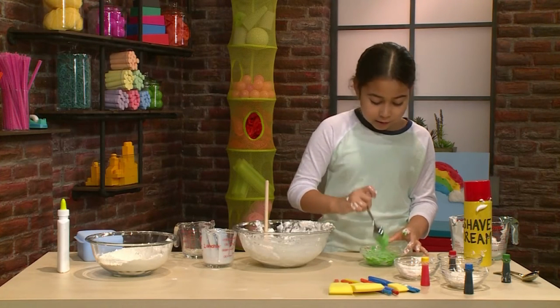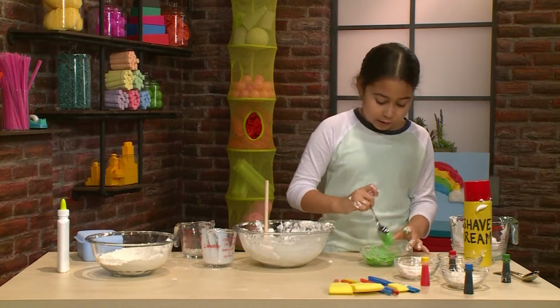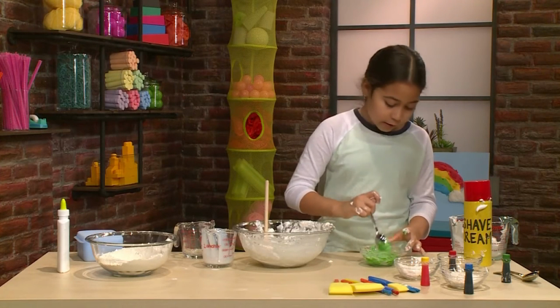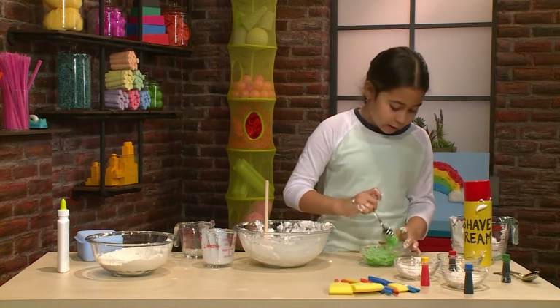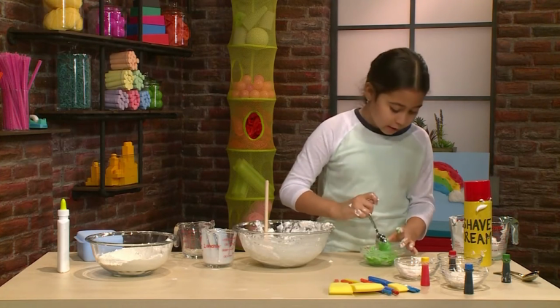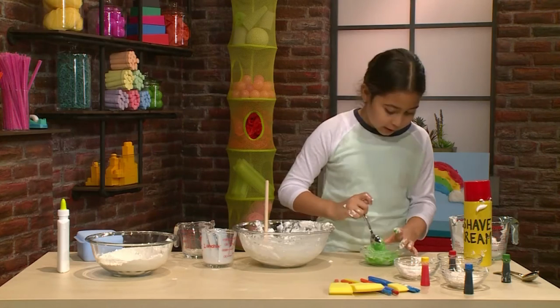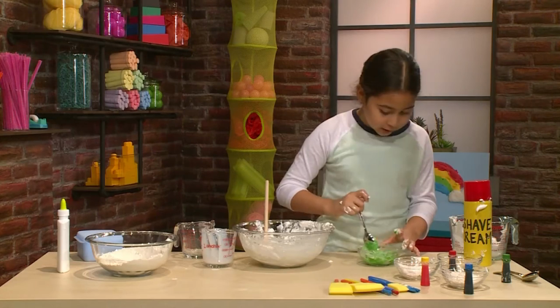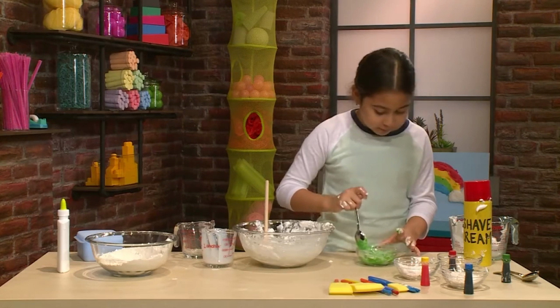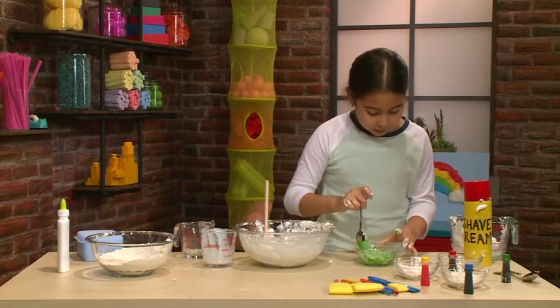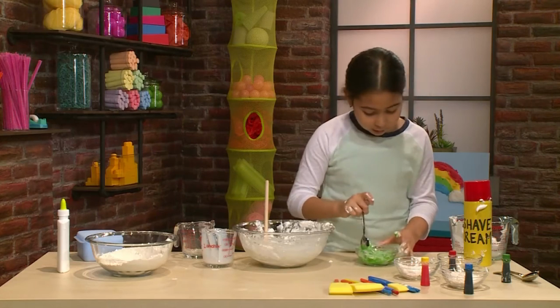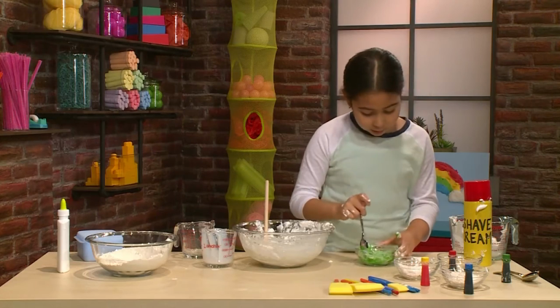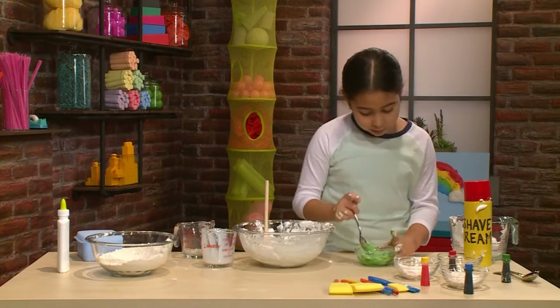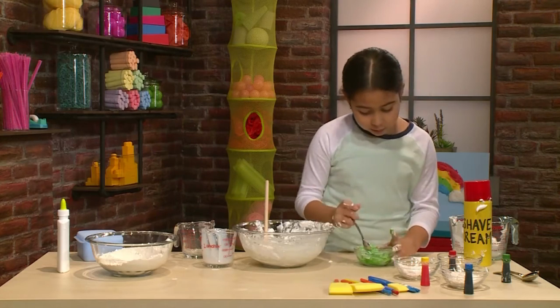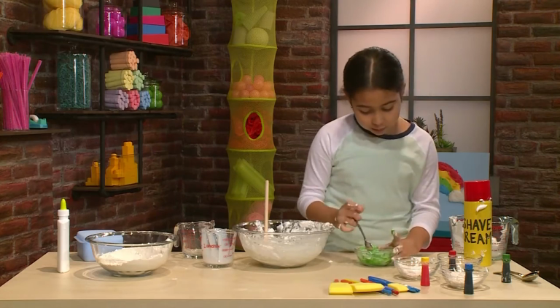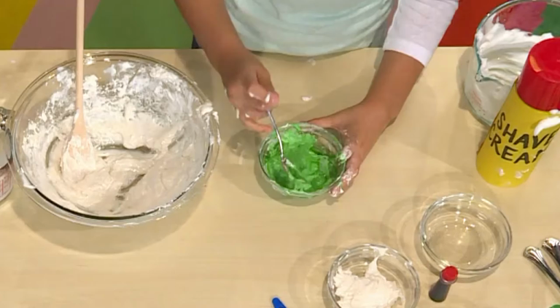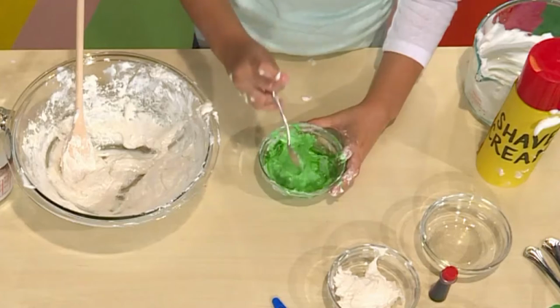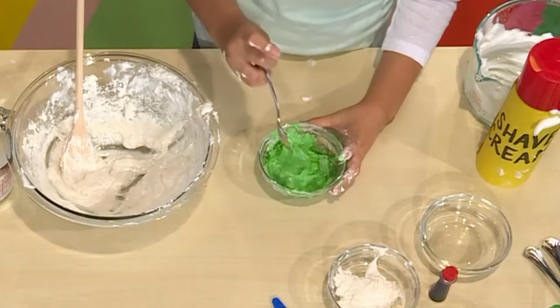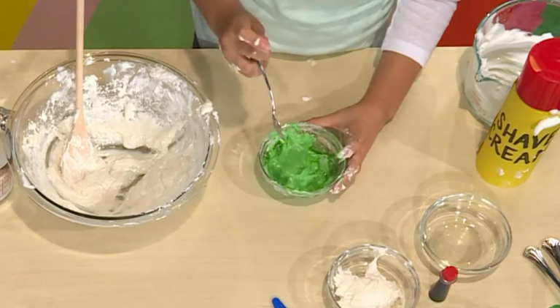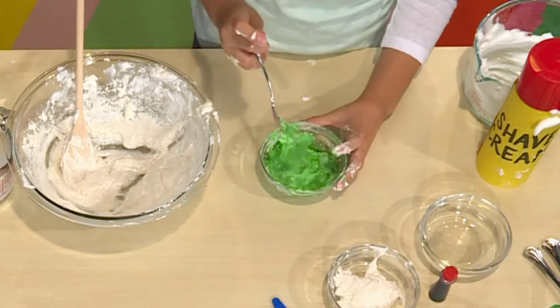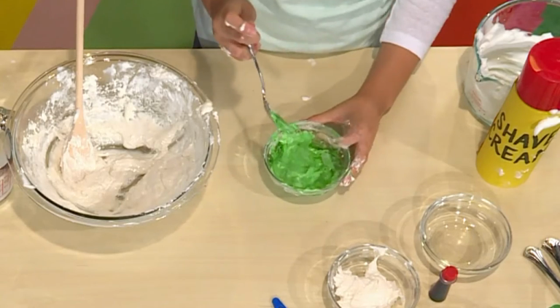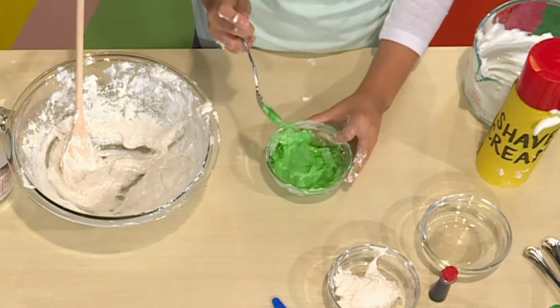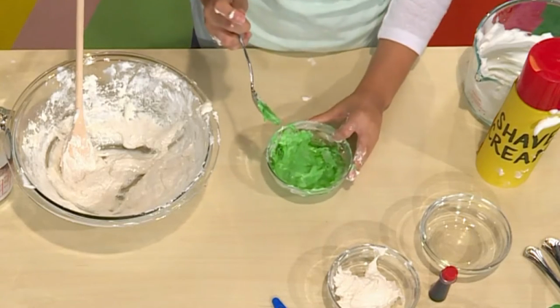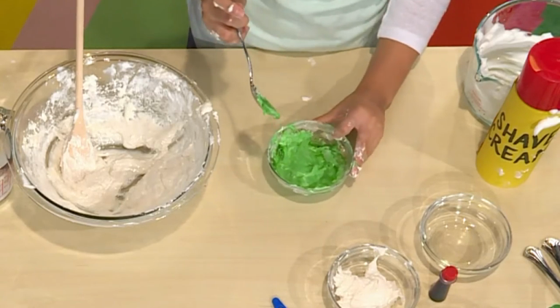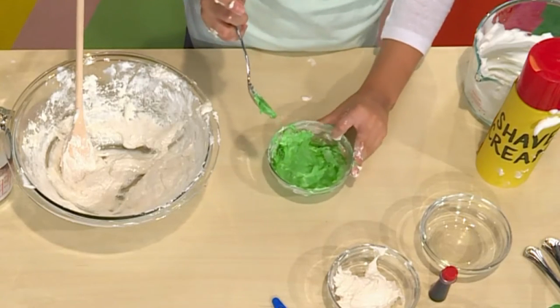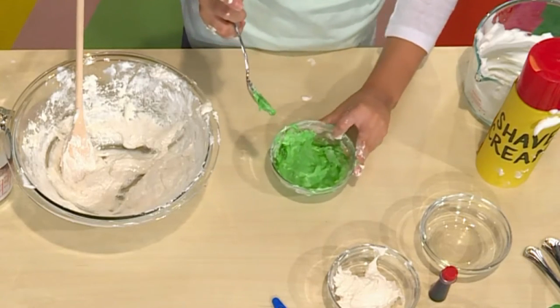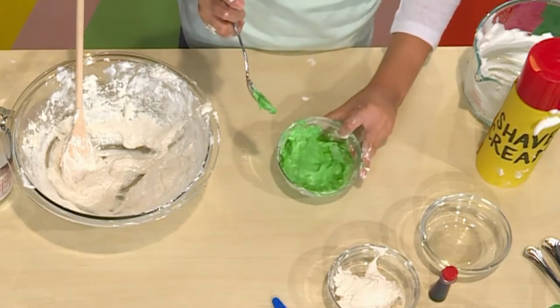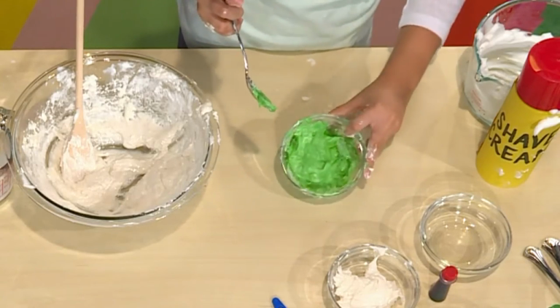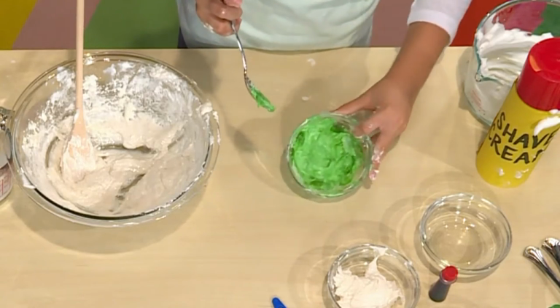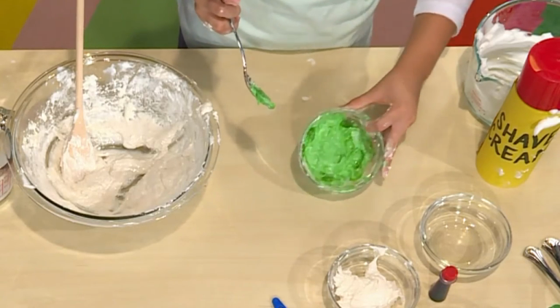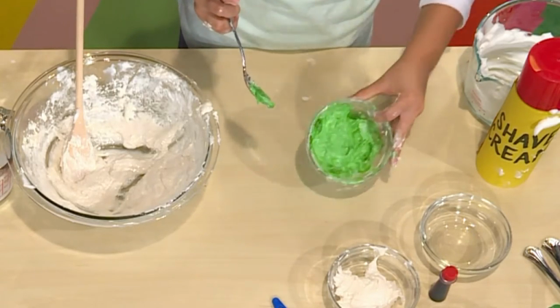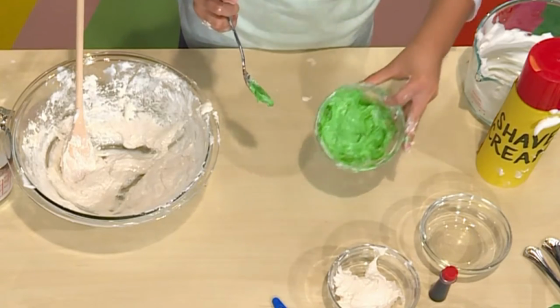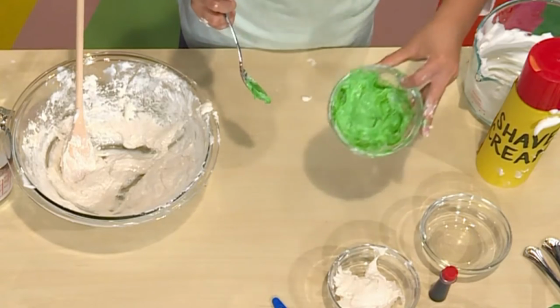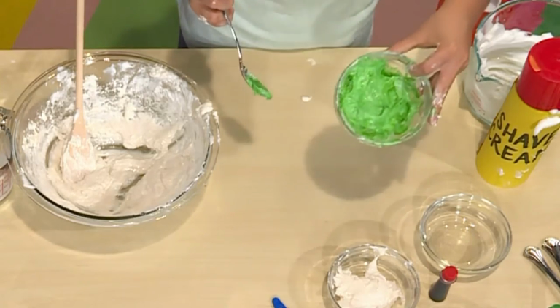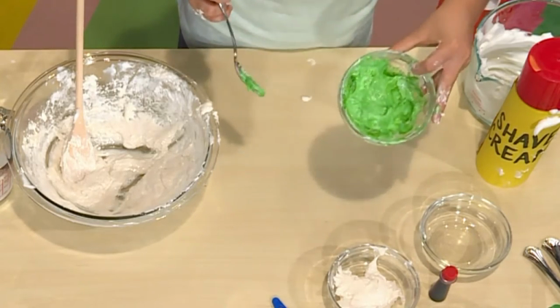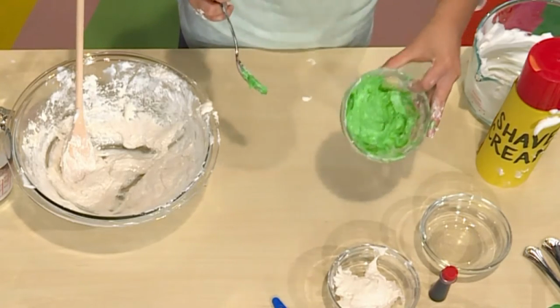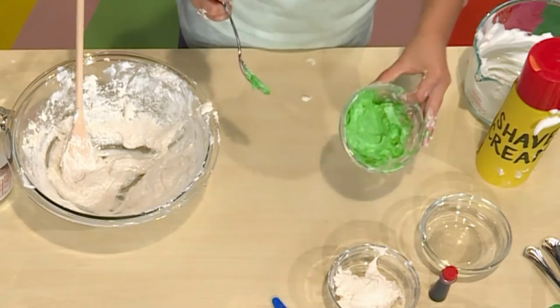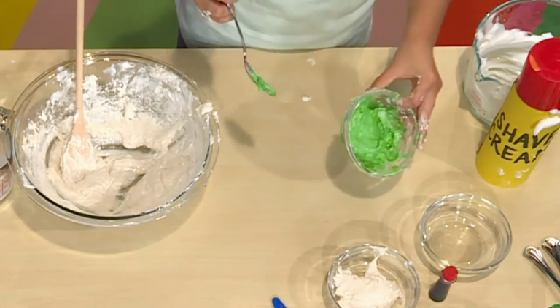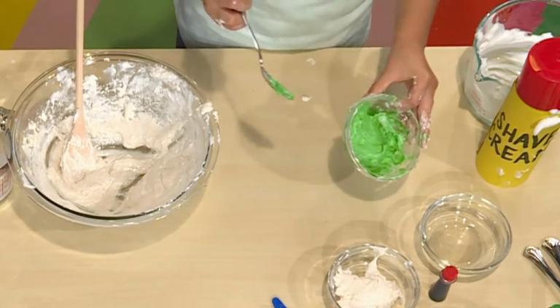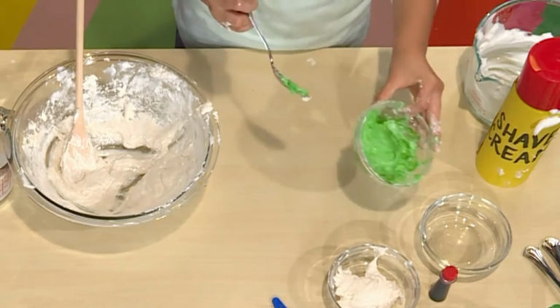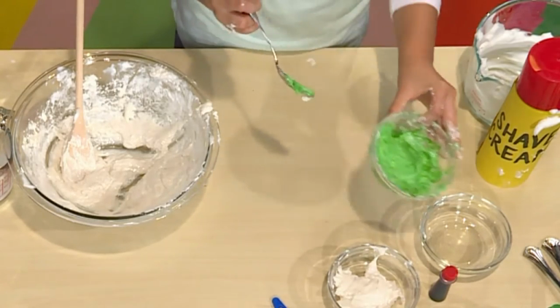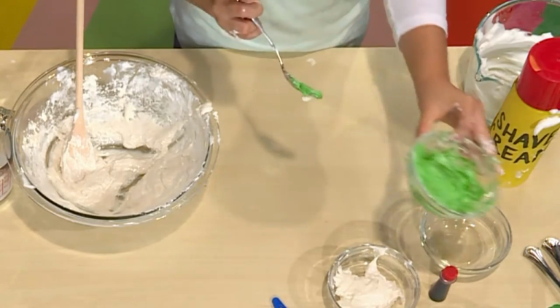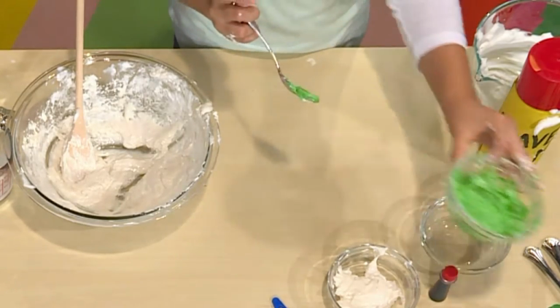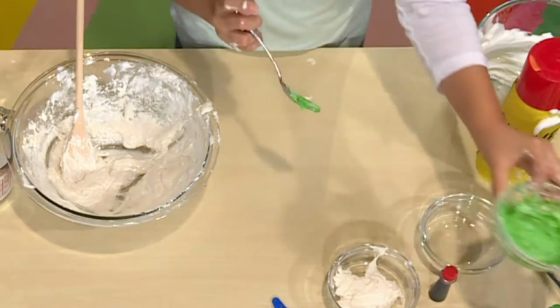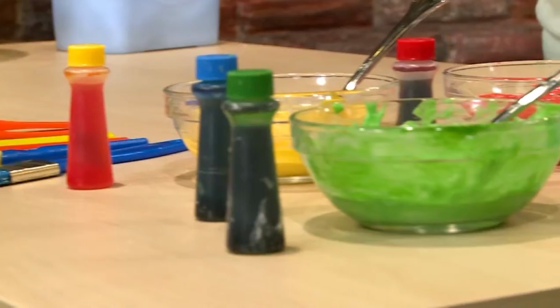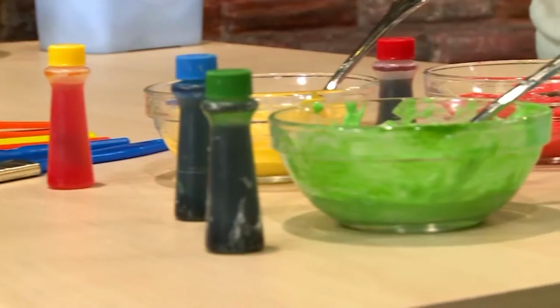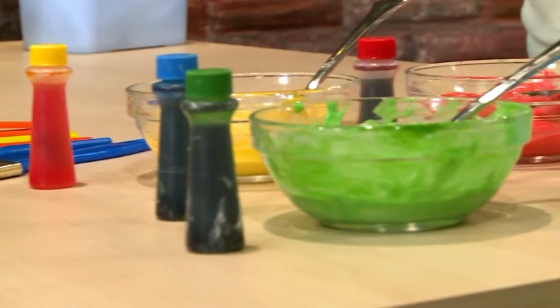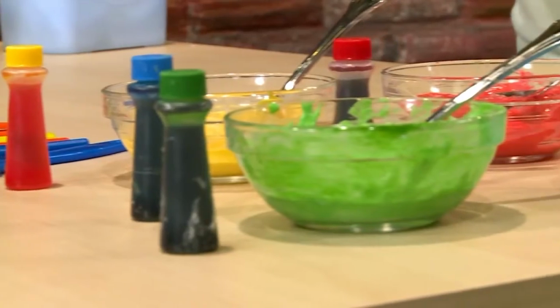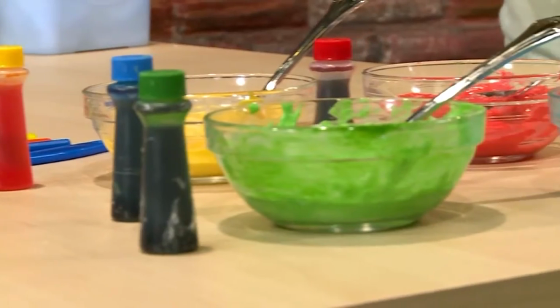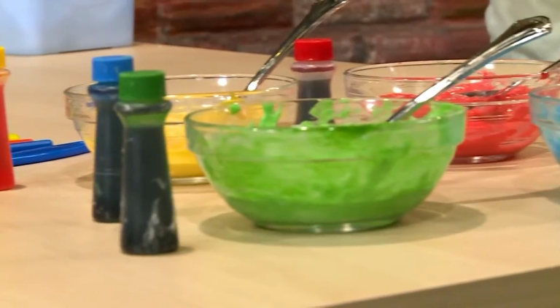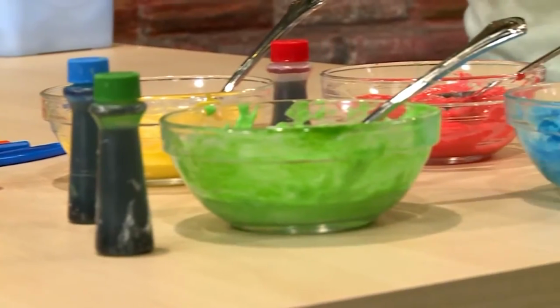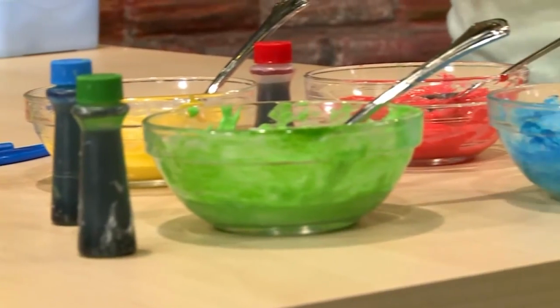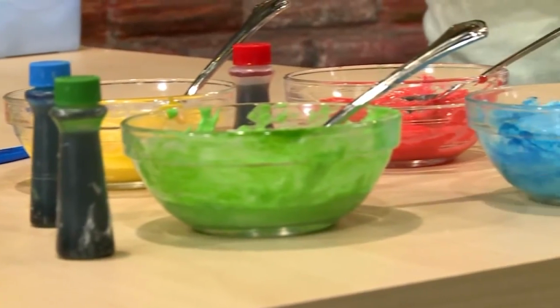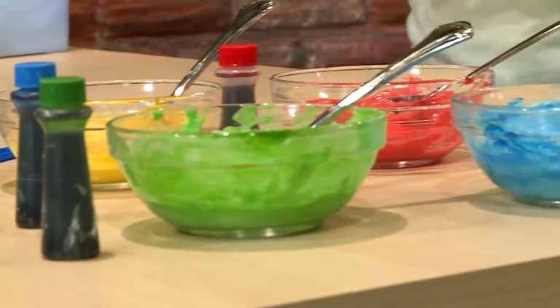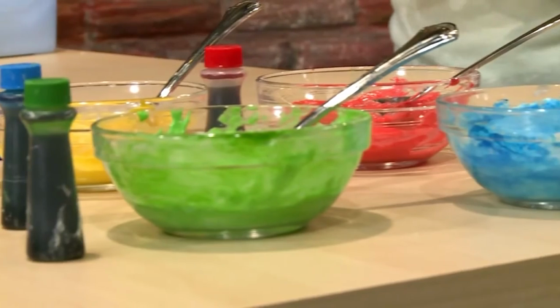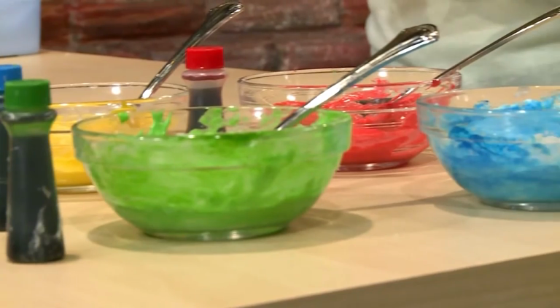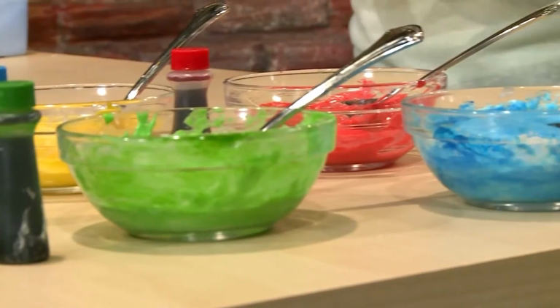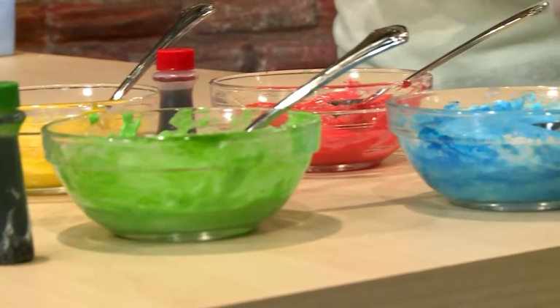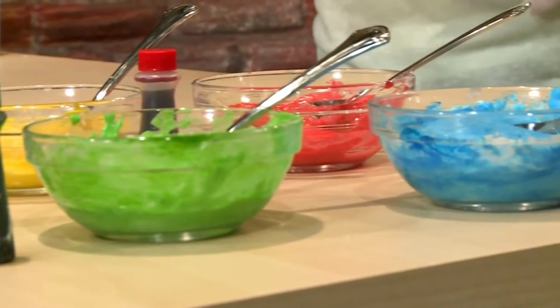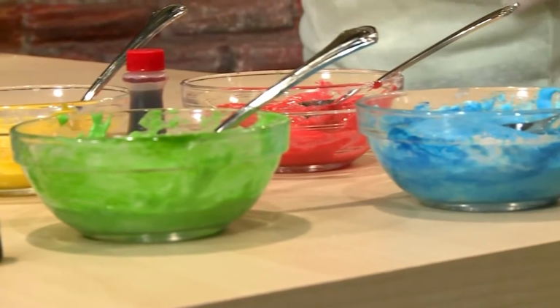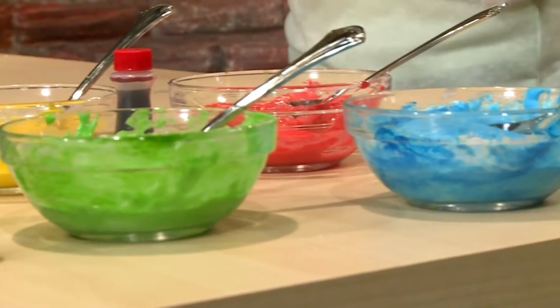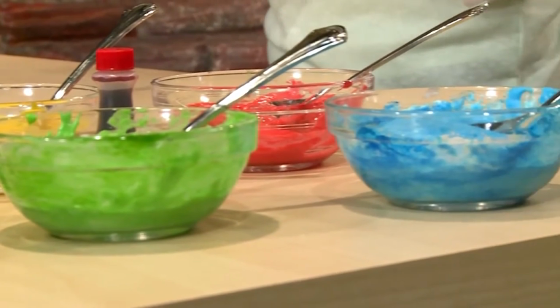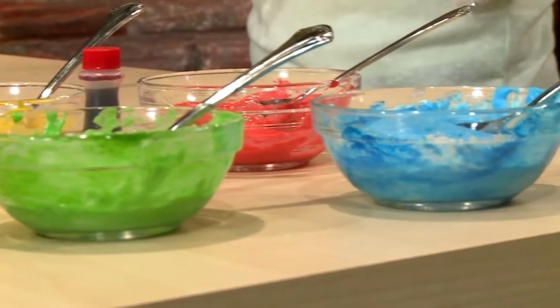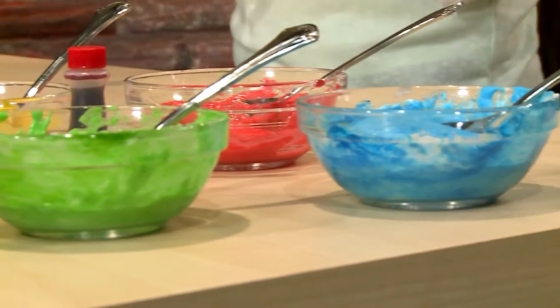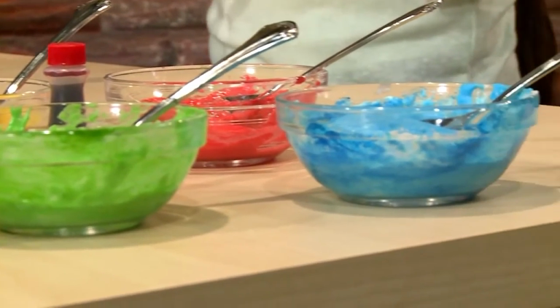I think that's about good. Want it to get about this color? And once you make all your colors, you paint.